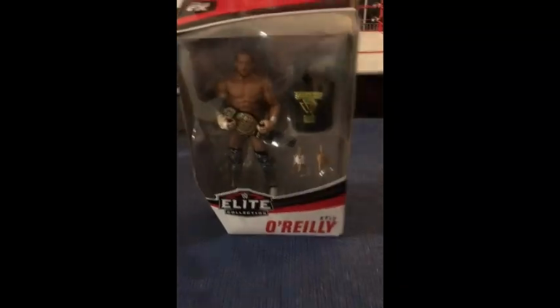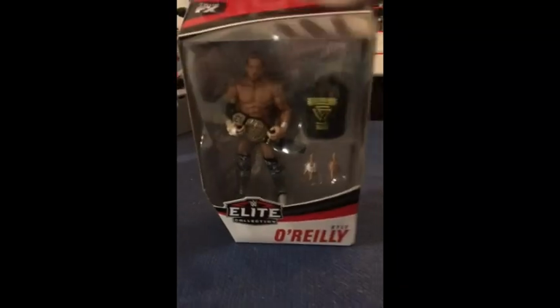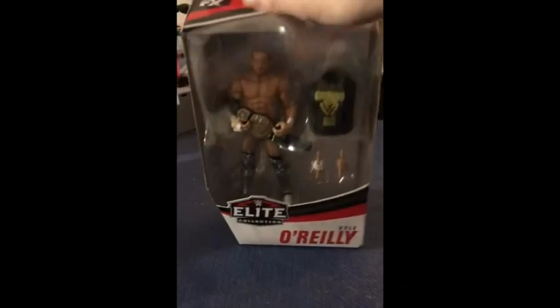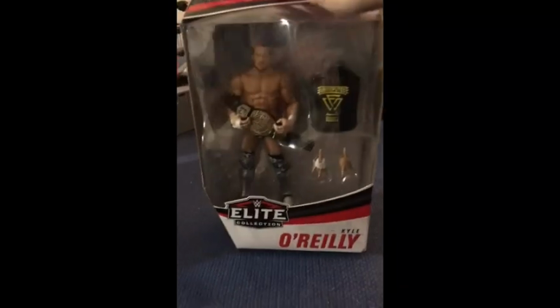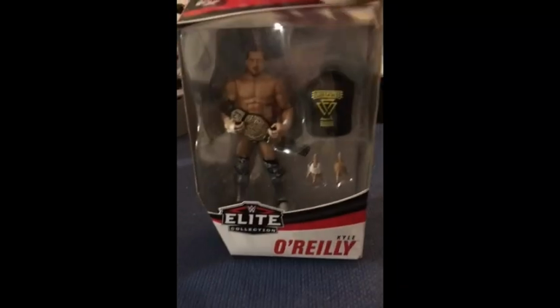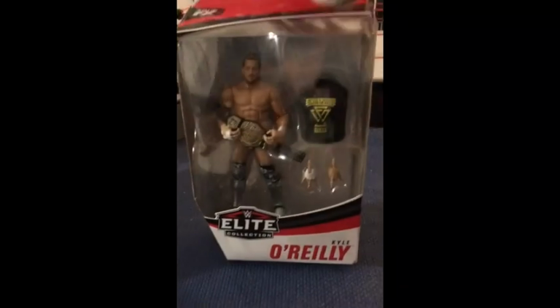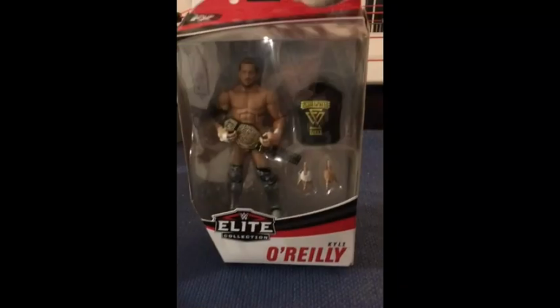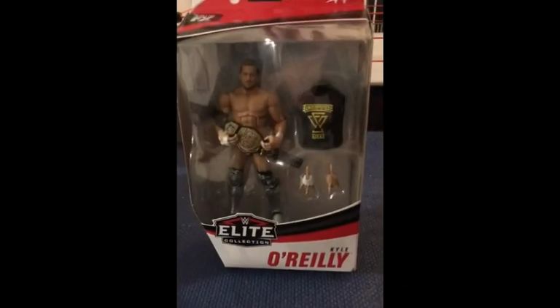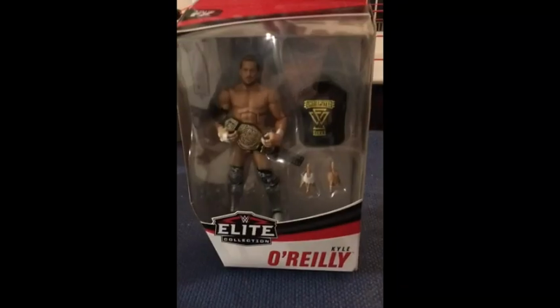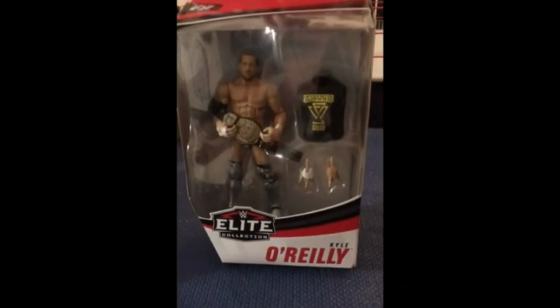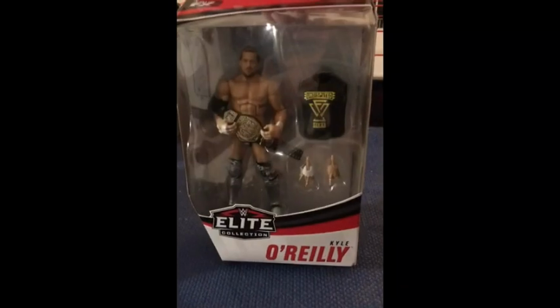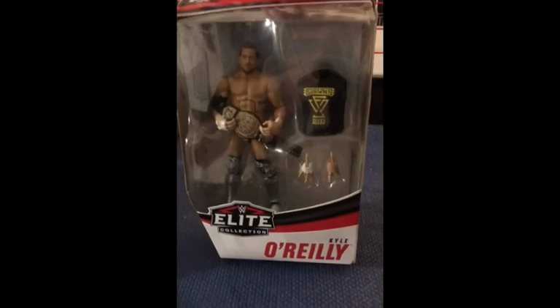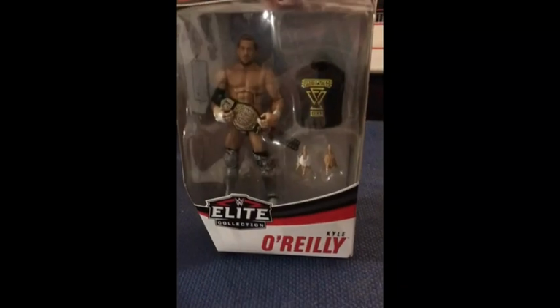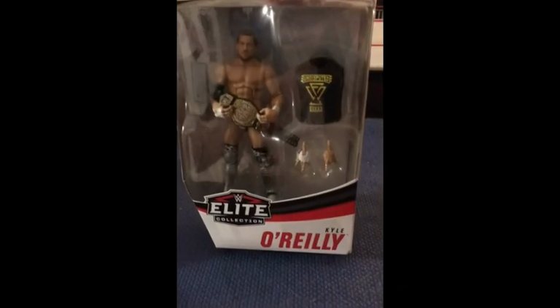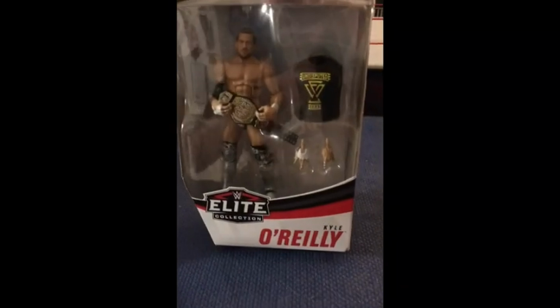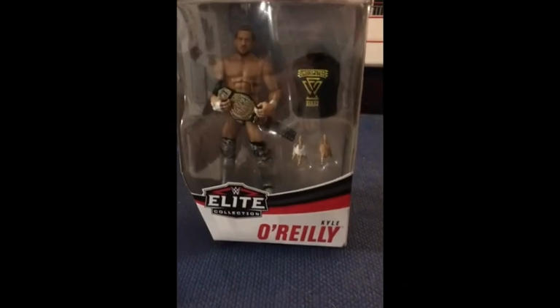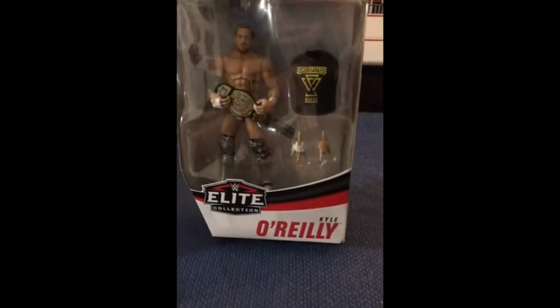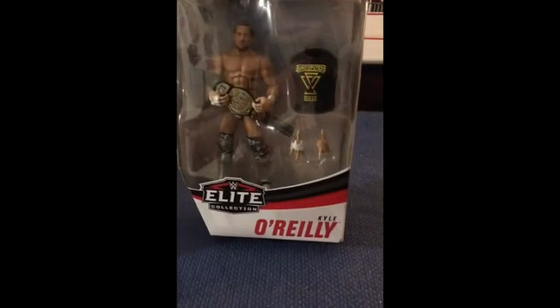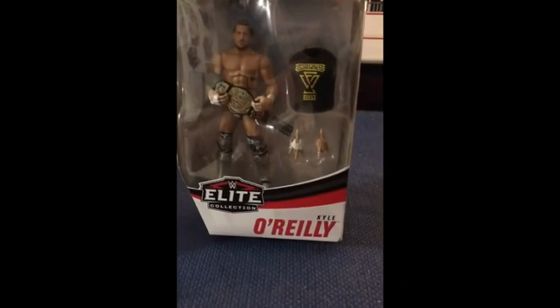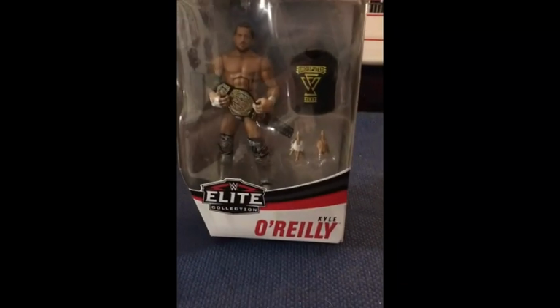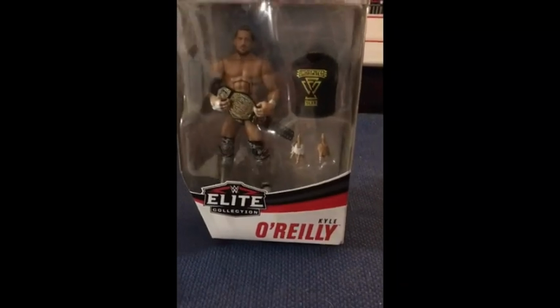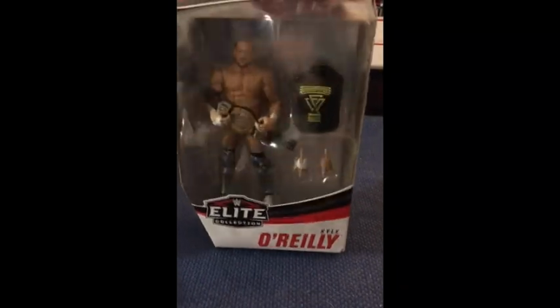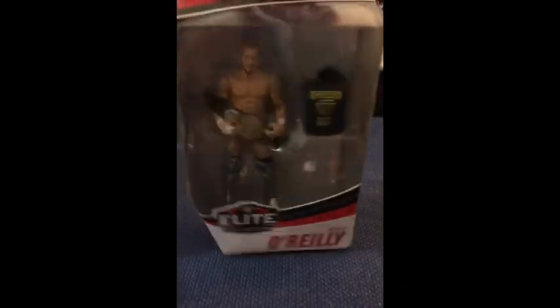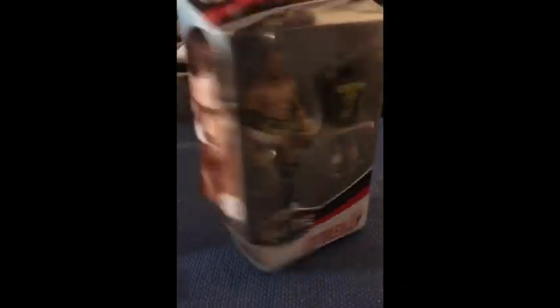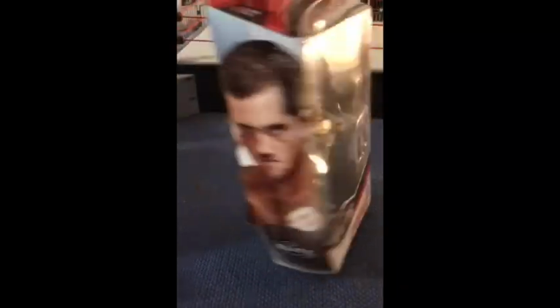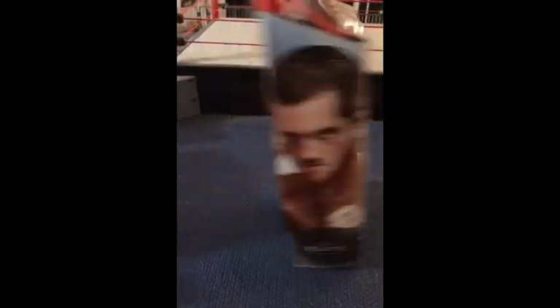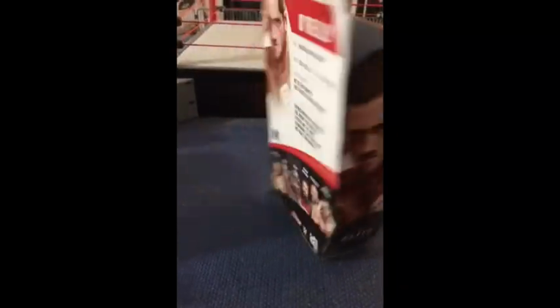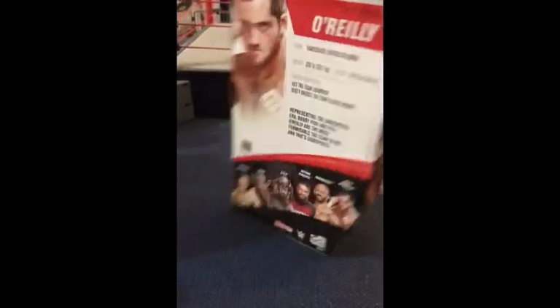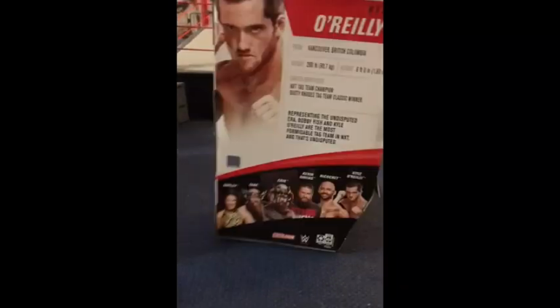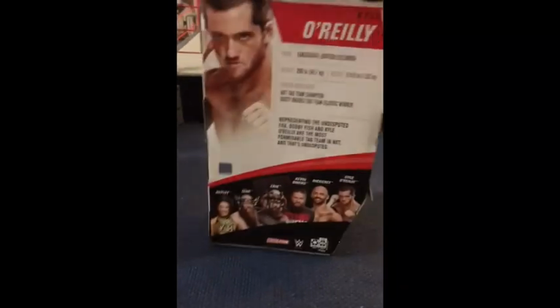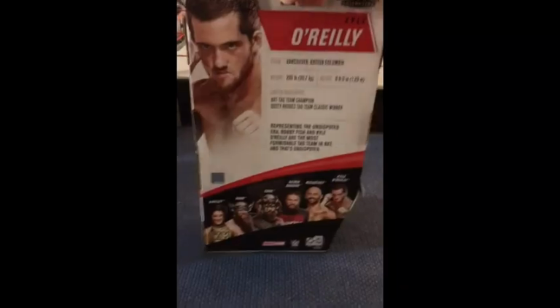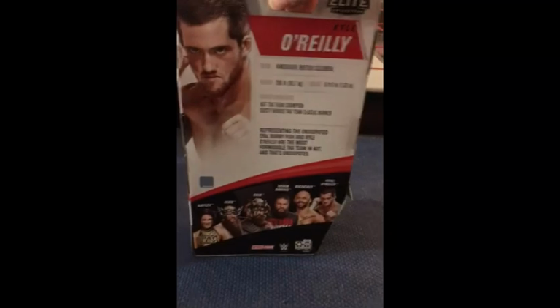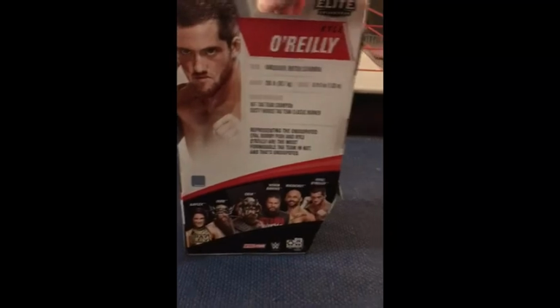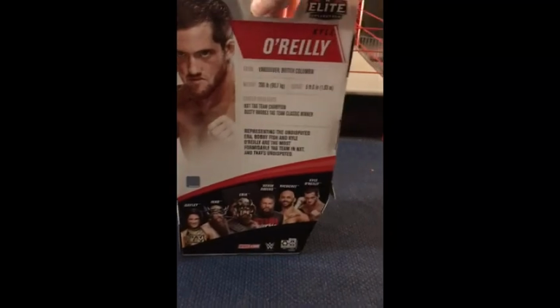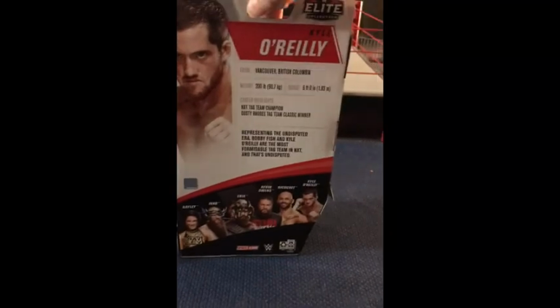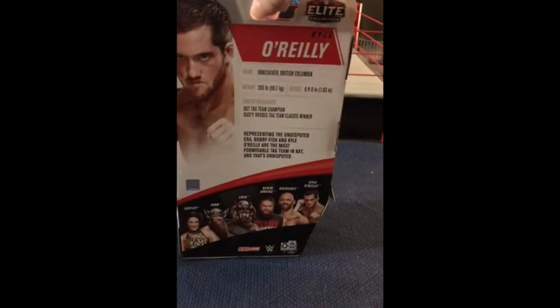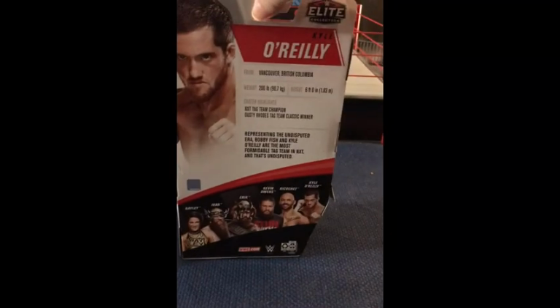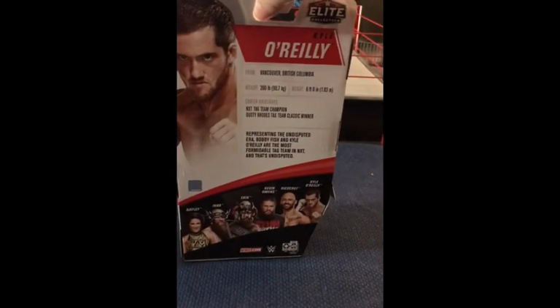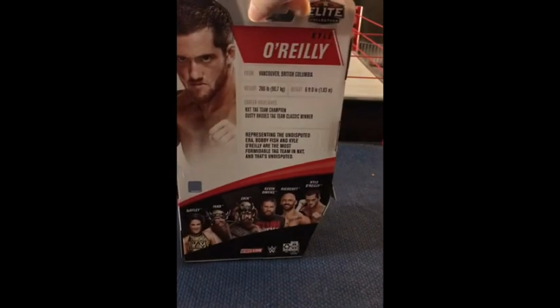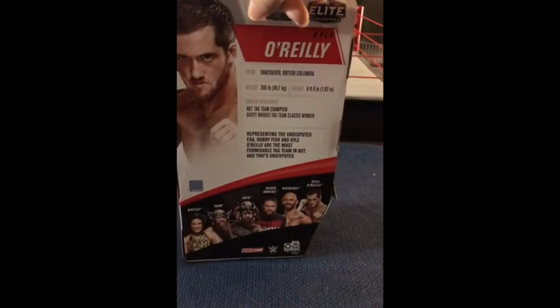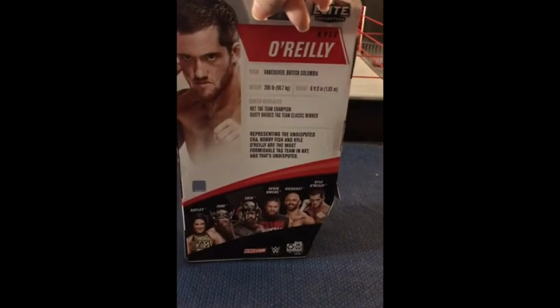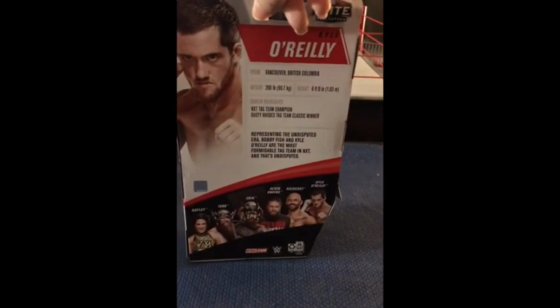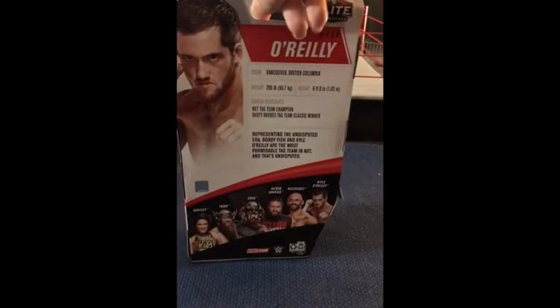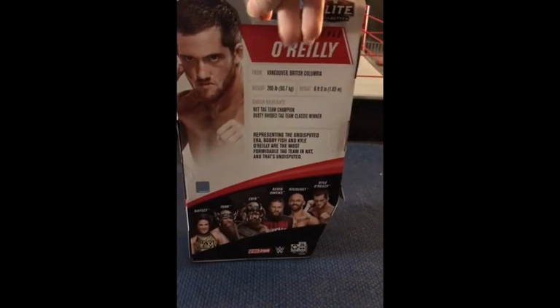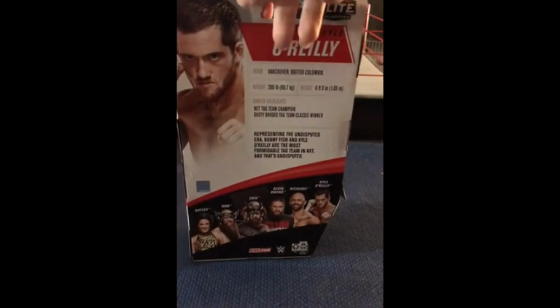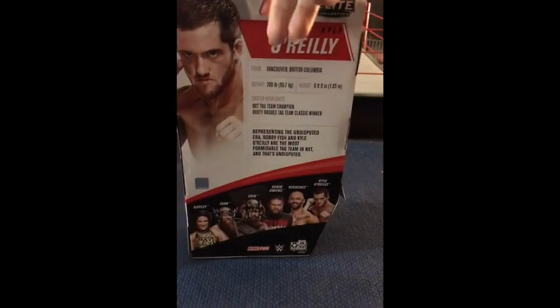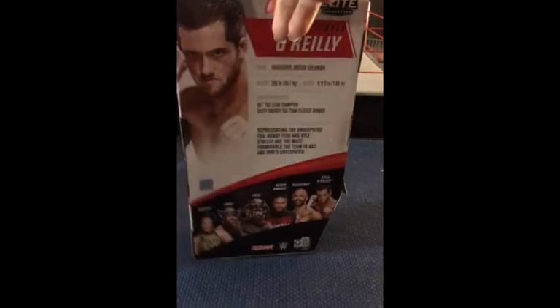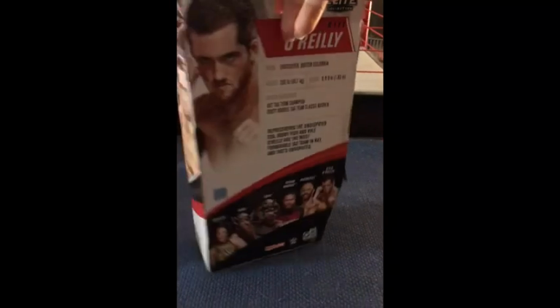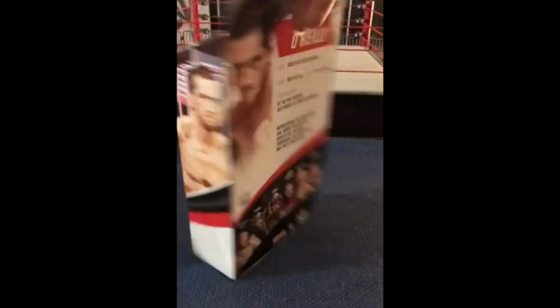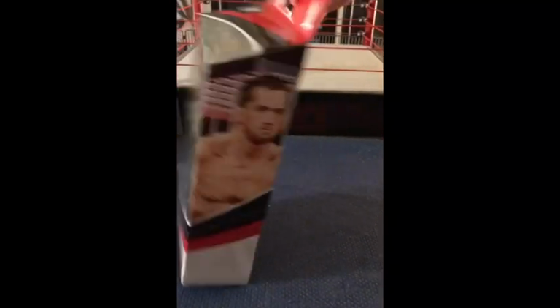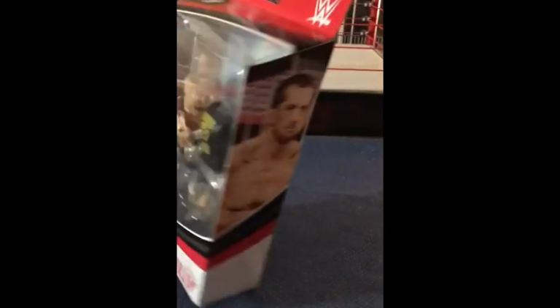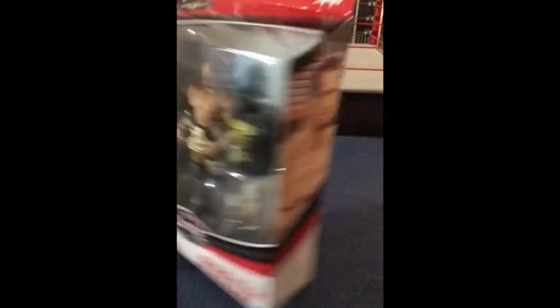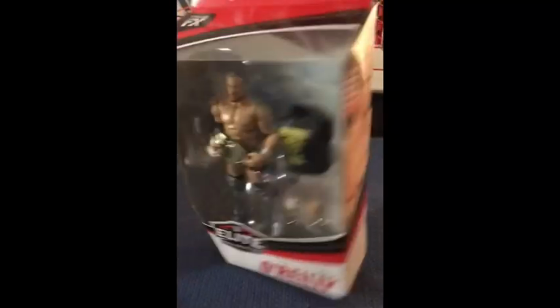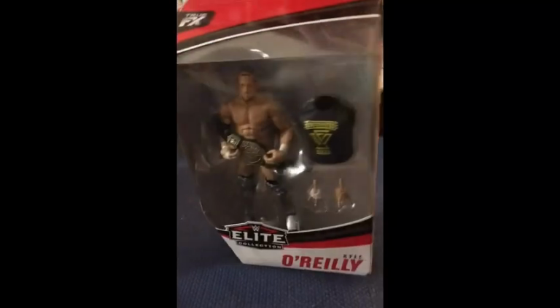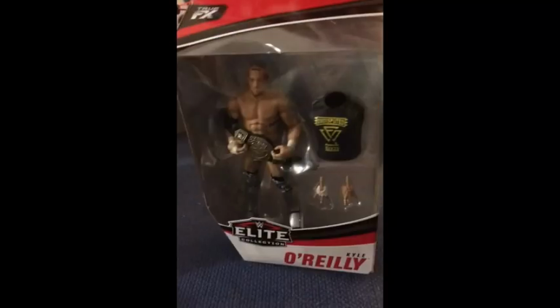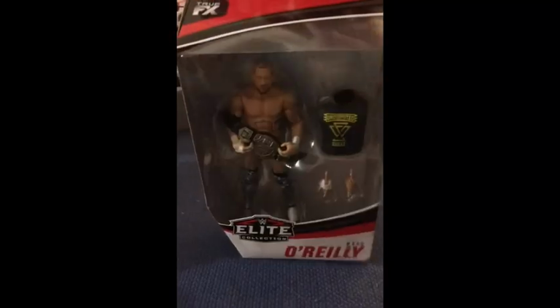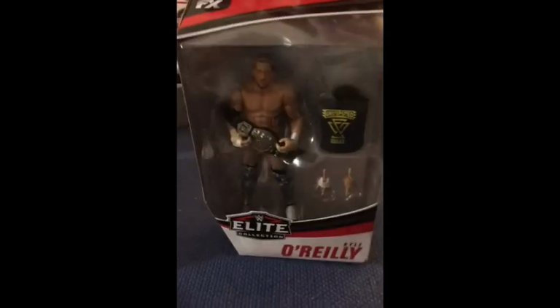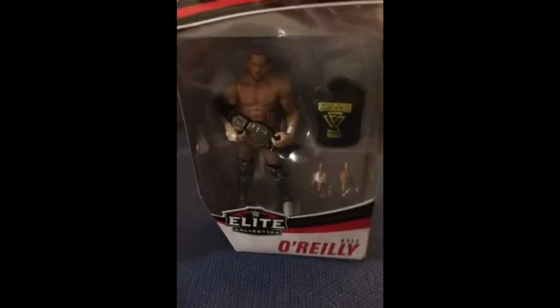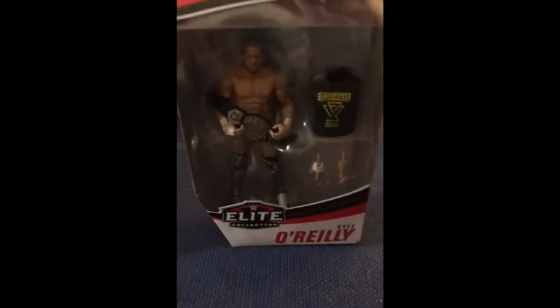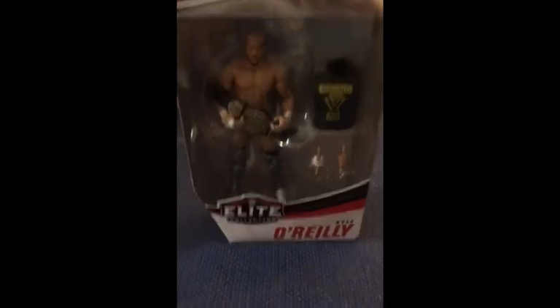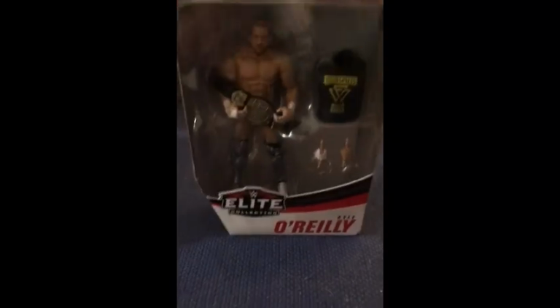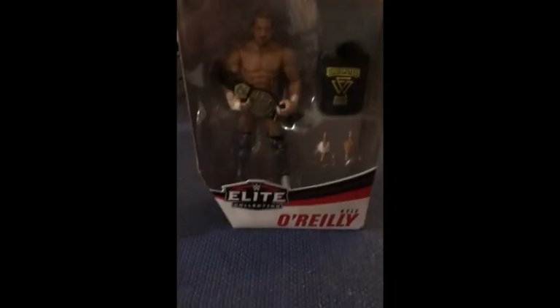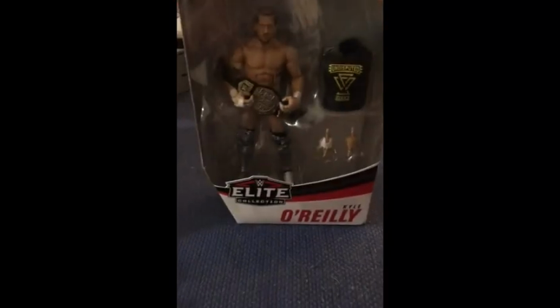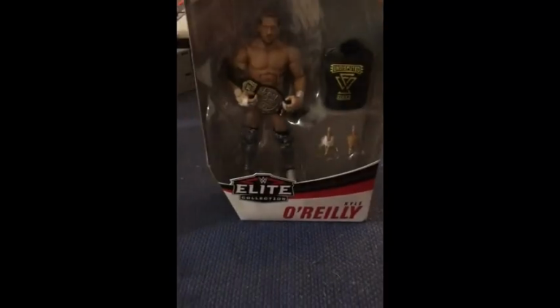This is the front. This is the back. Now let's unbox it.